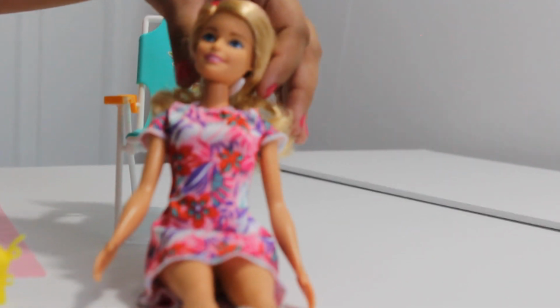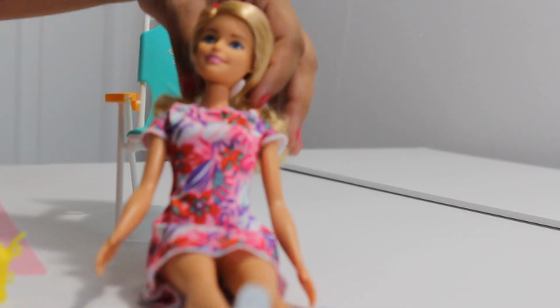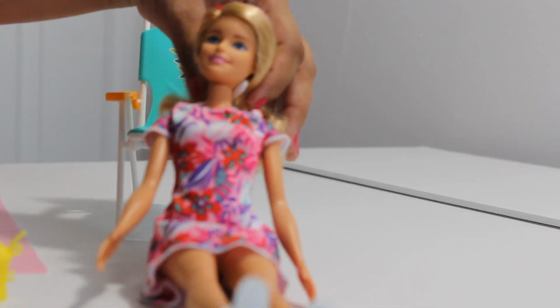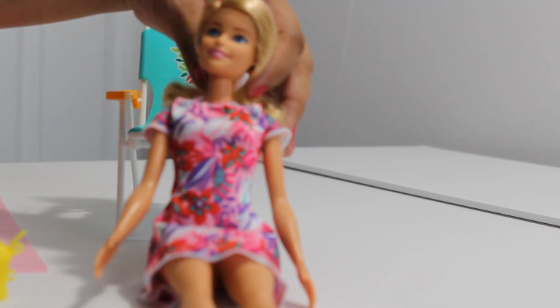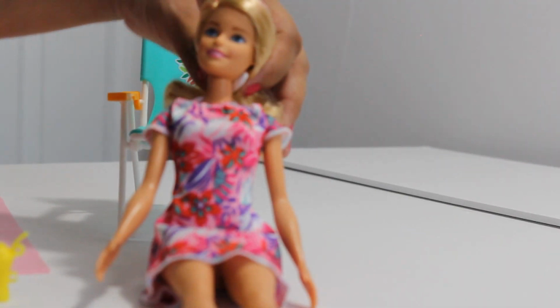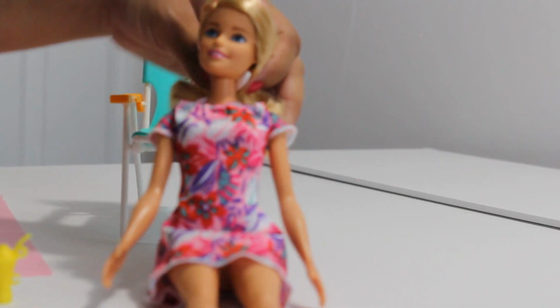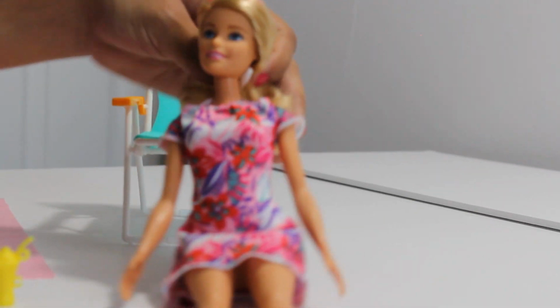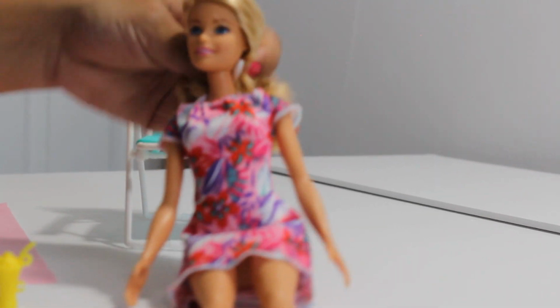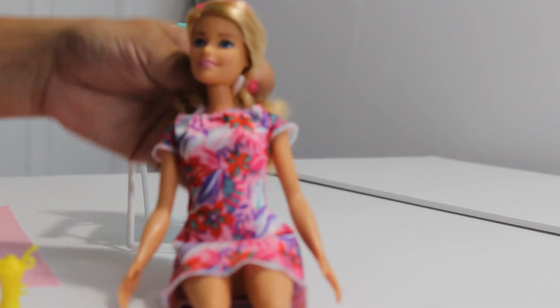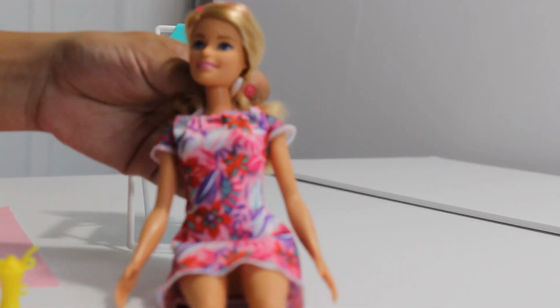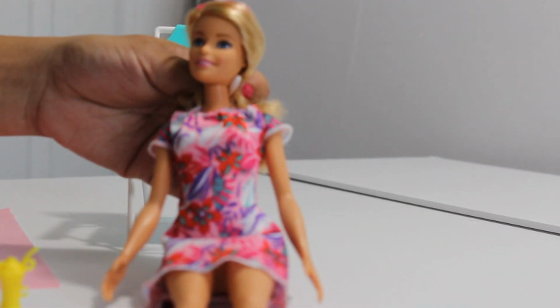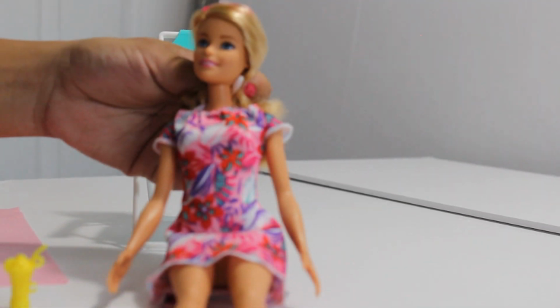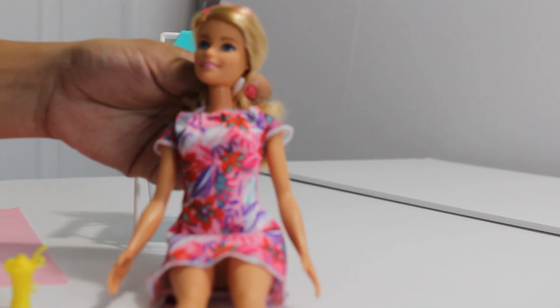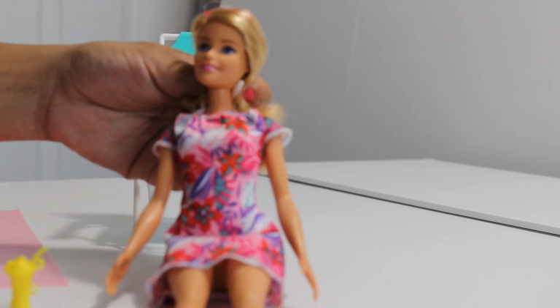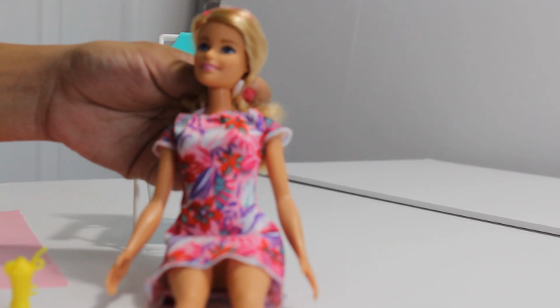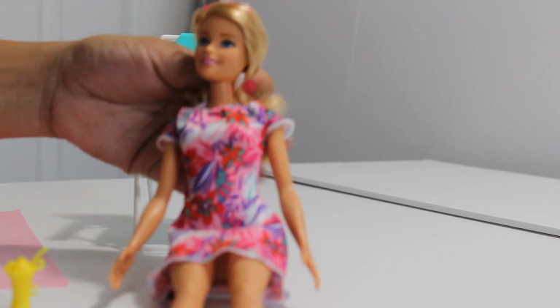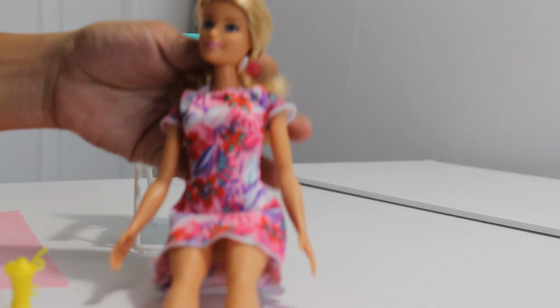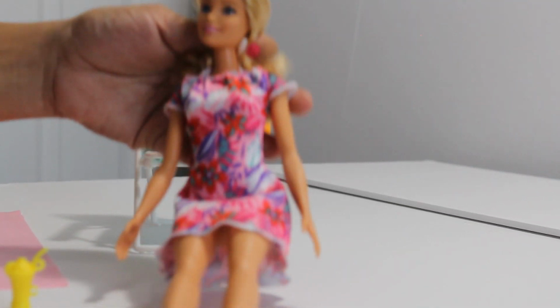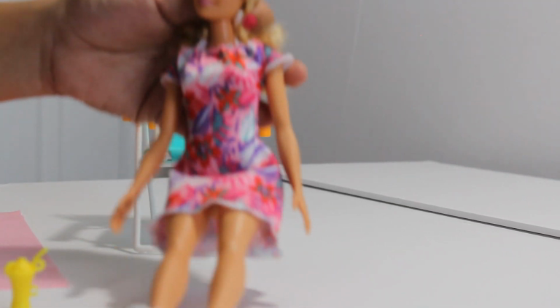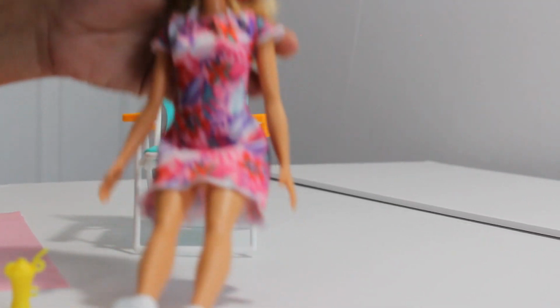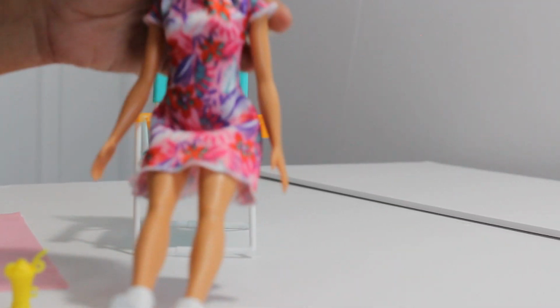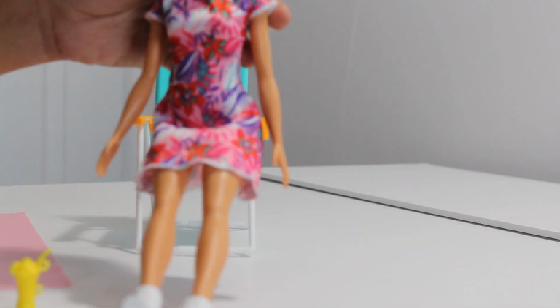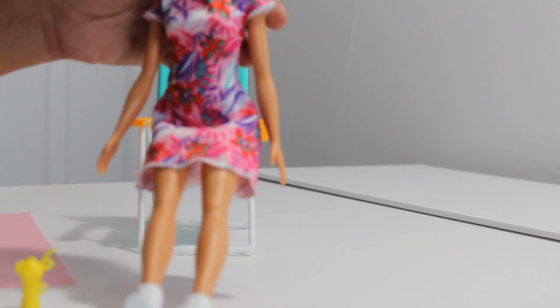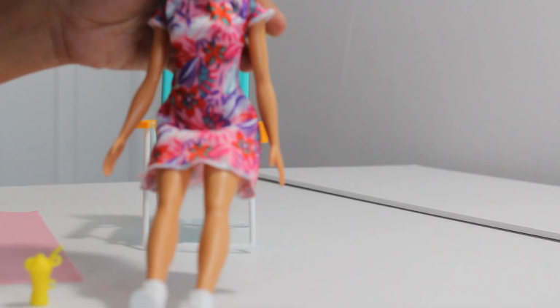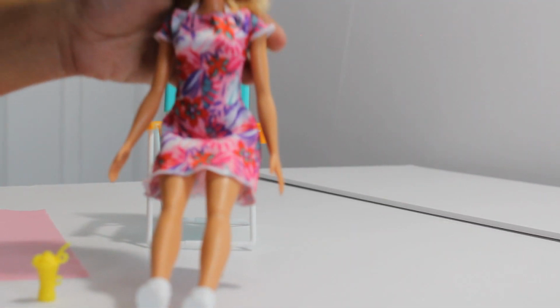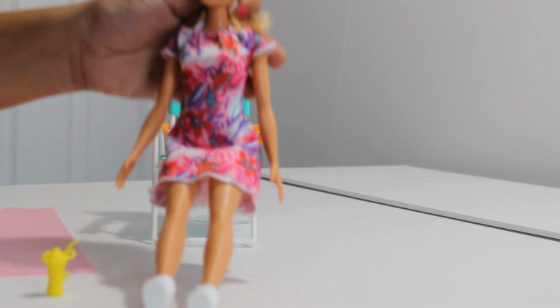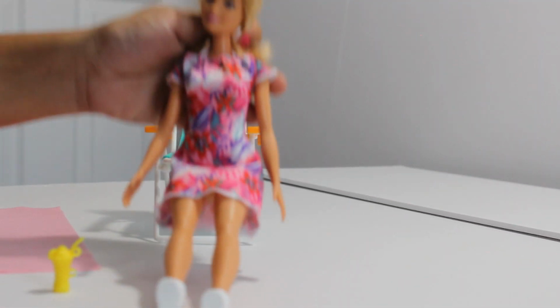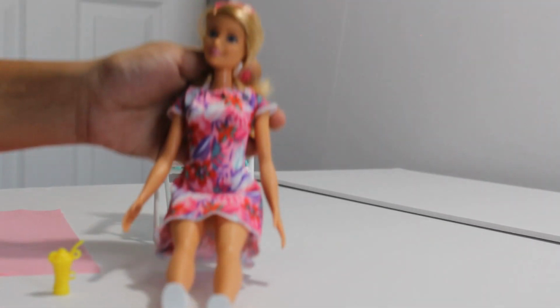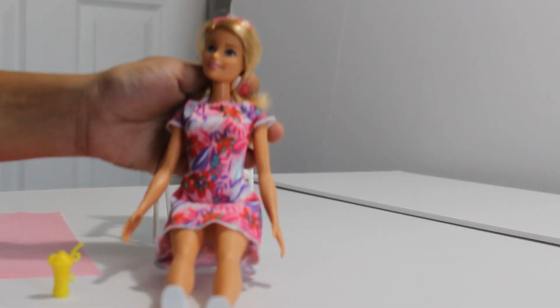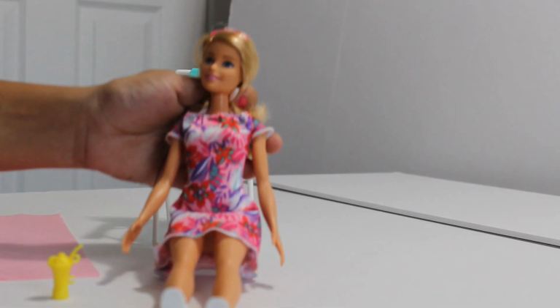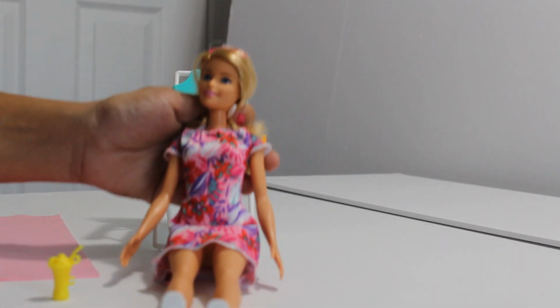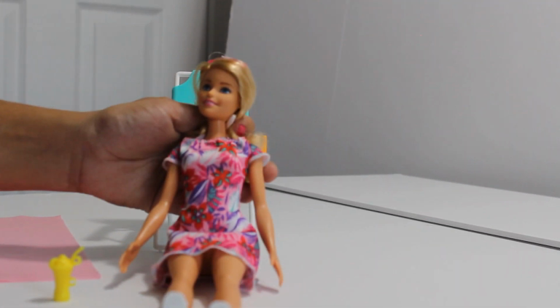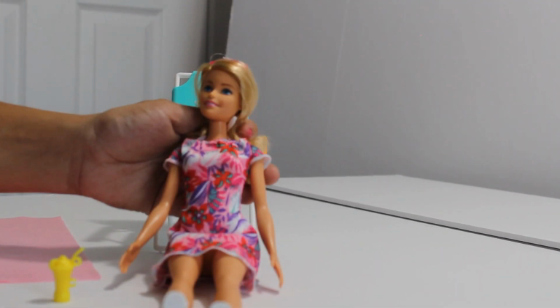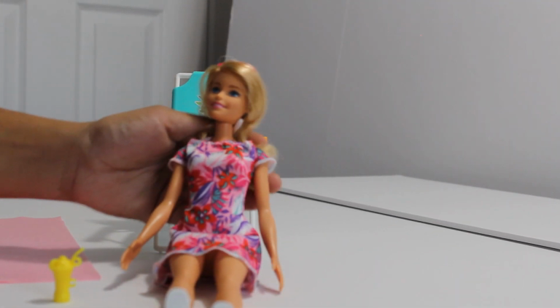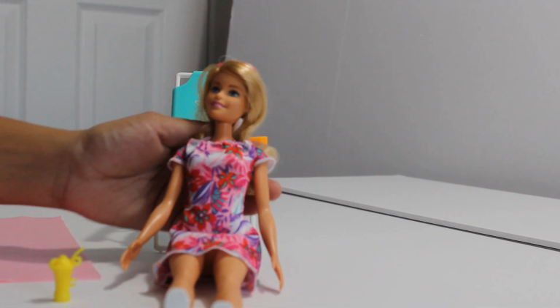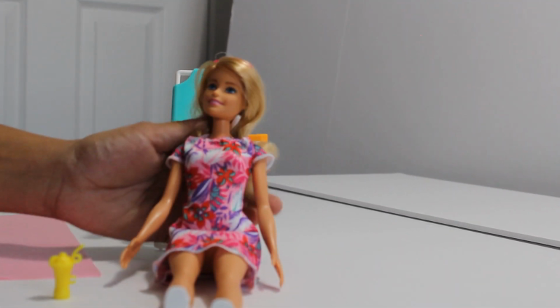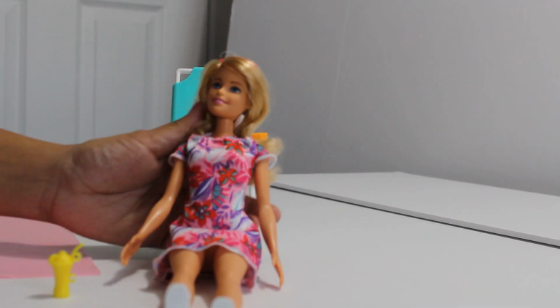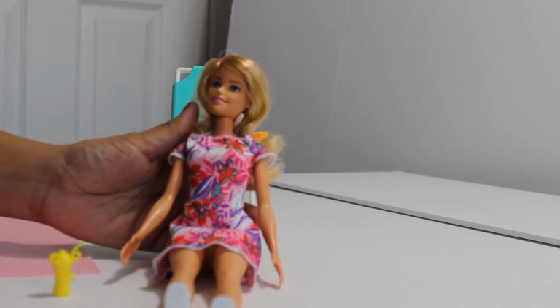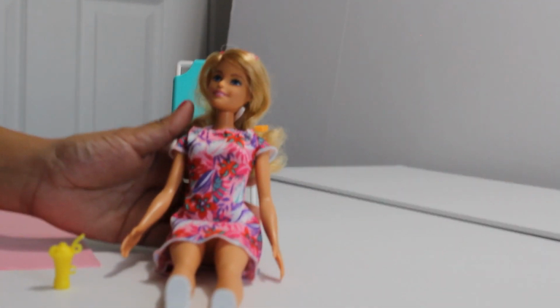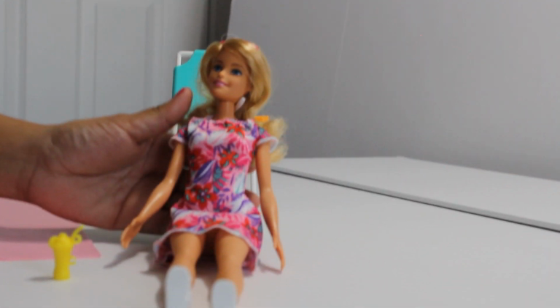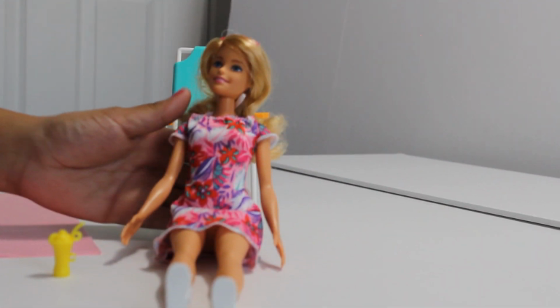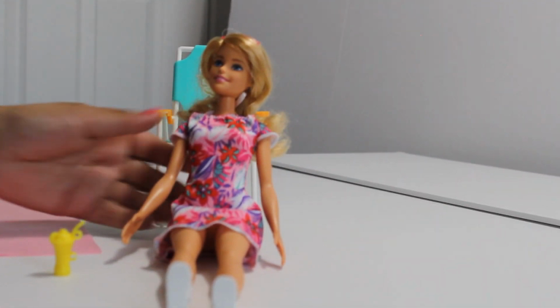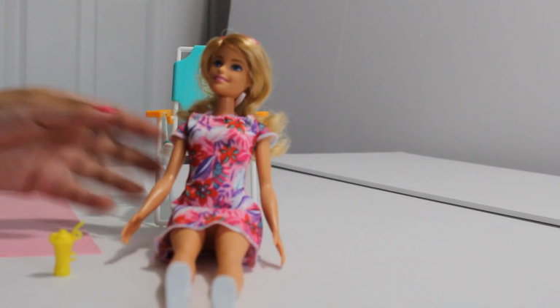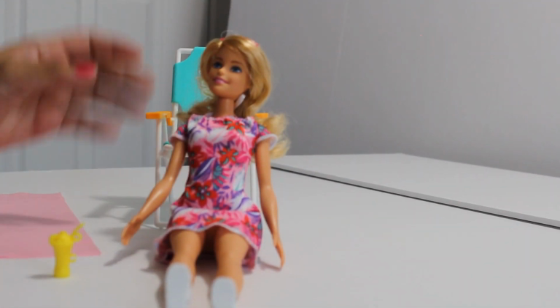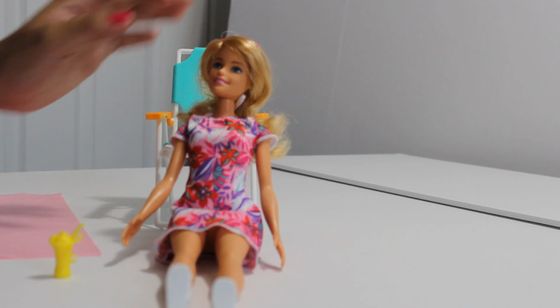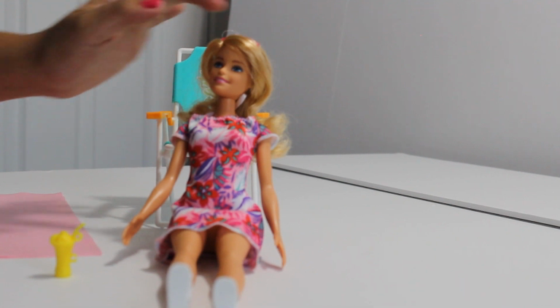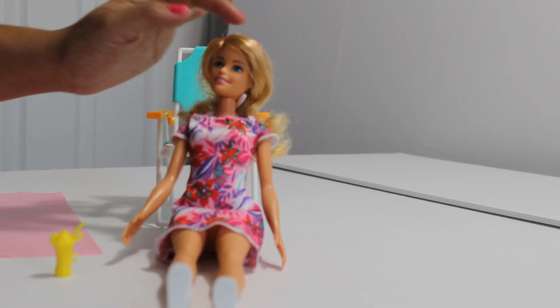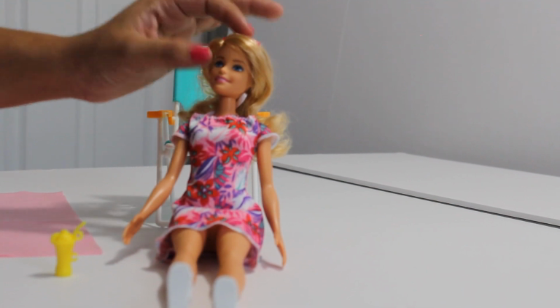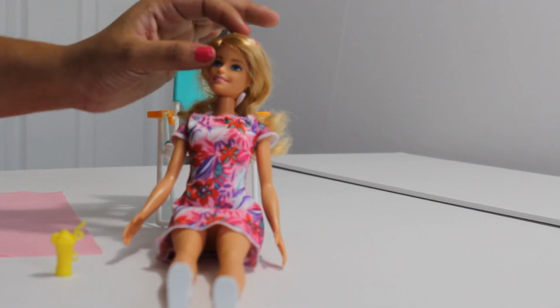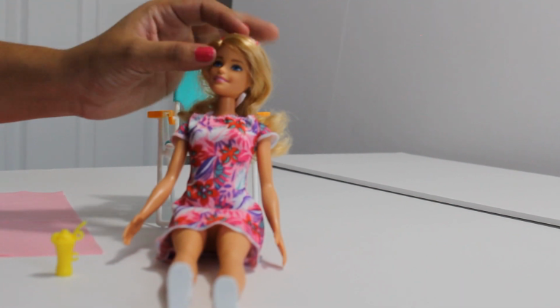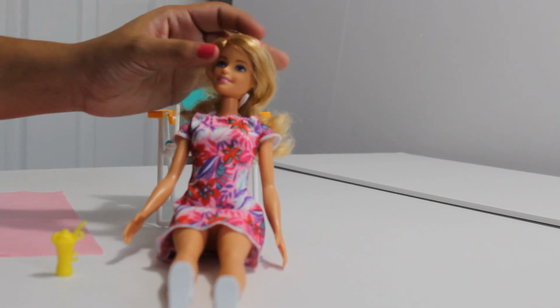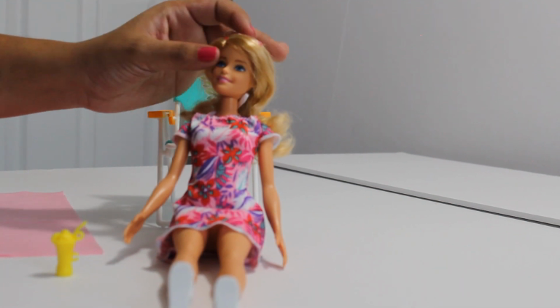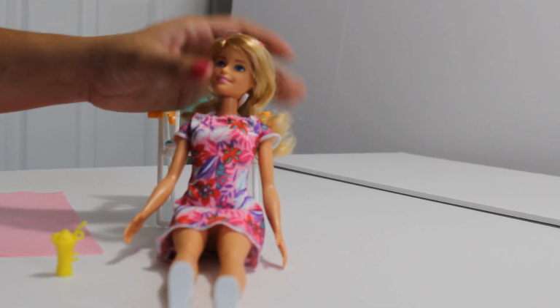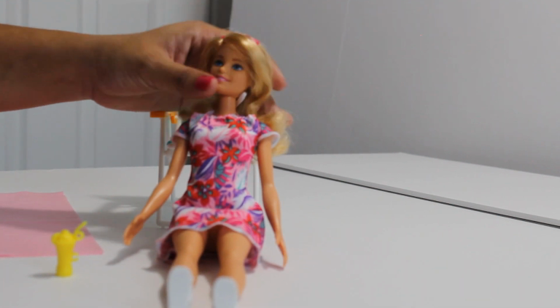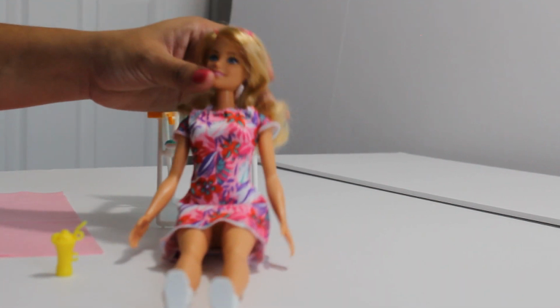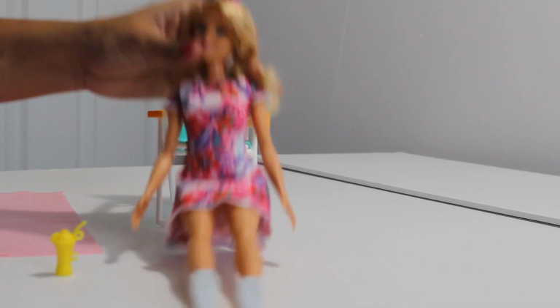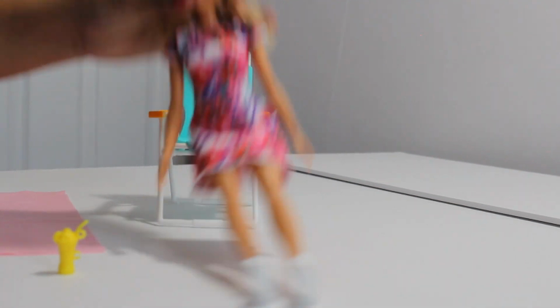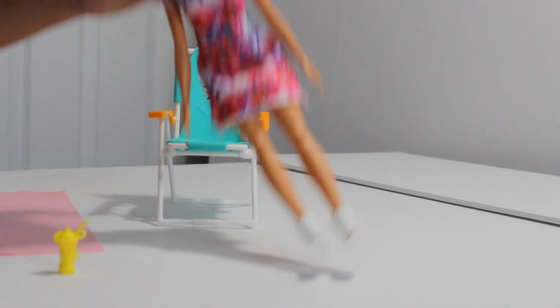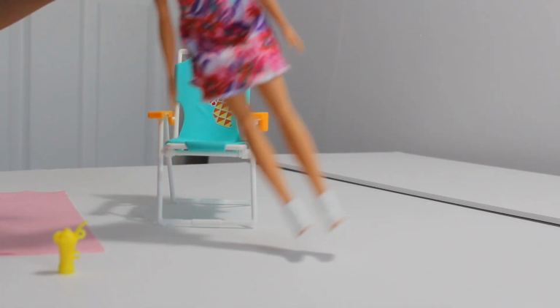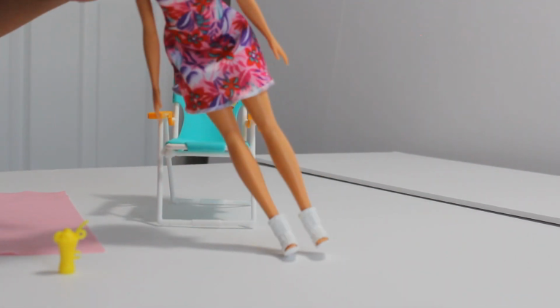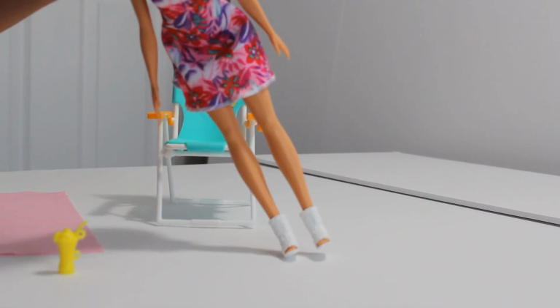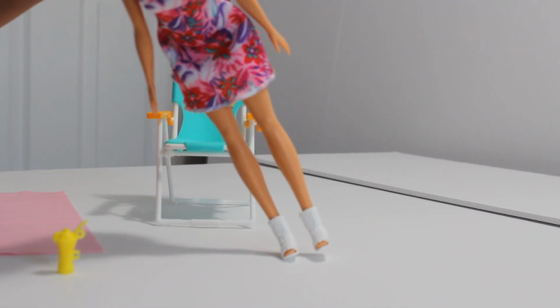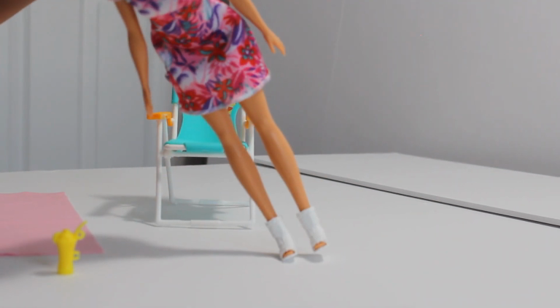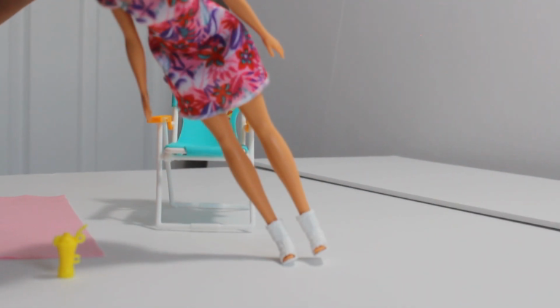It's a pretty dress, and pretty shoes, and she even has glasses.